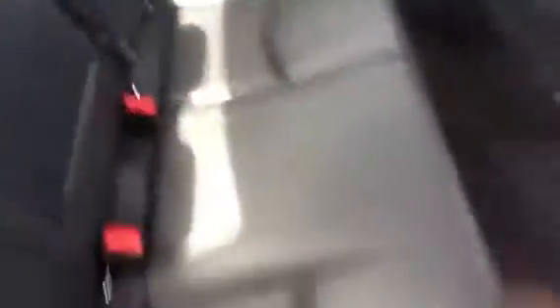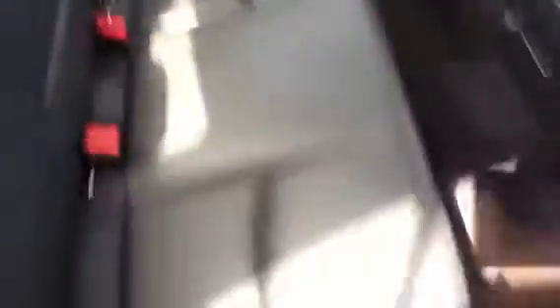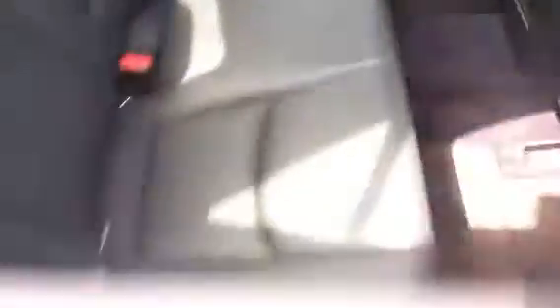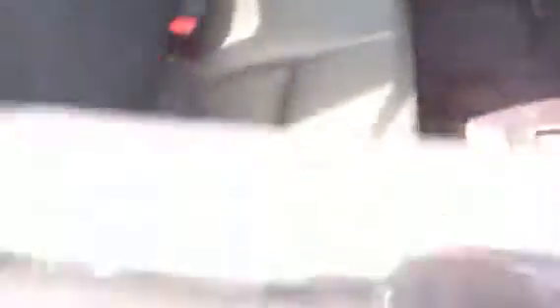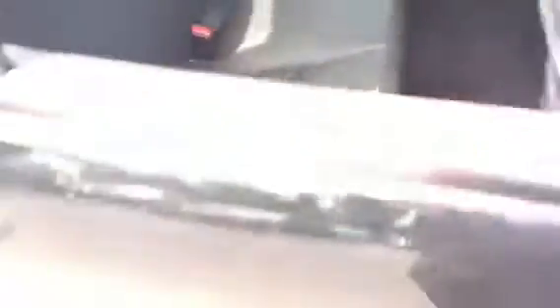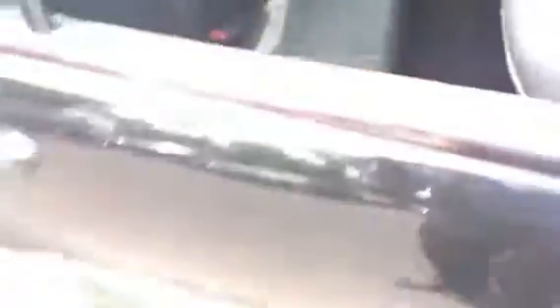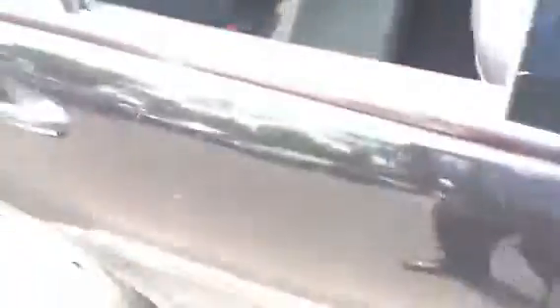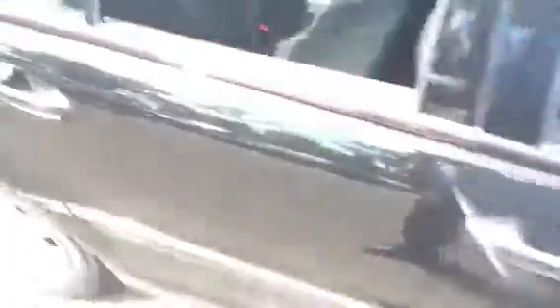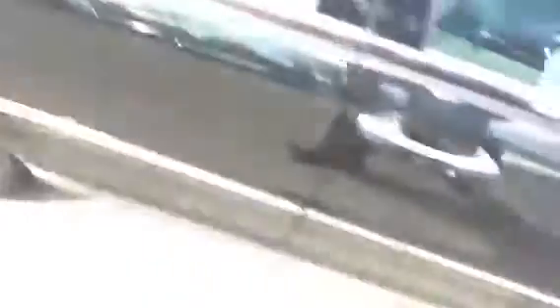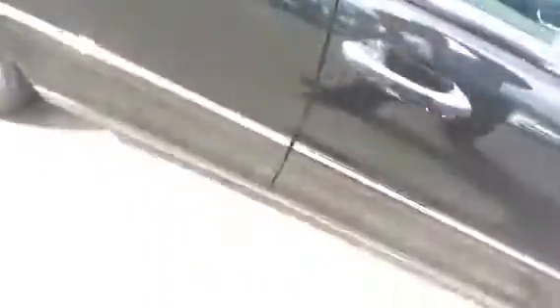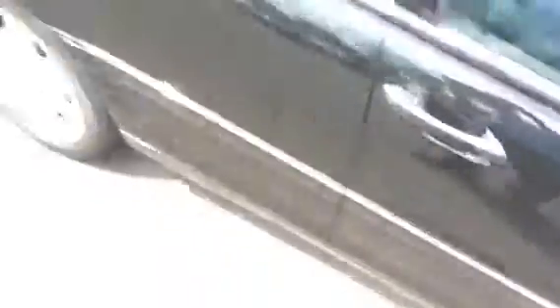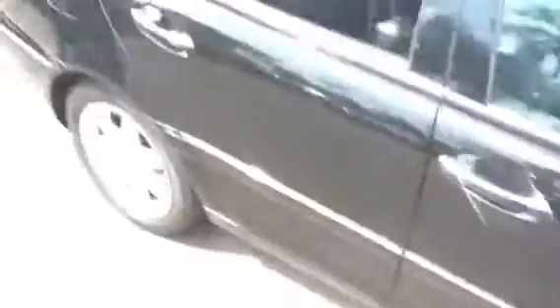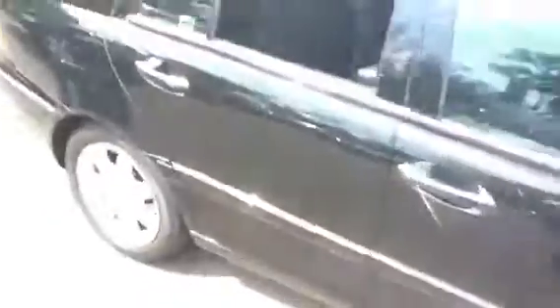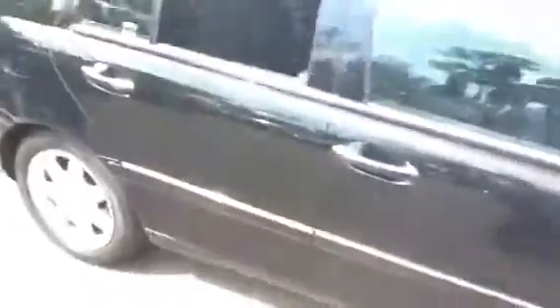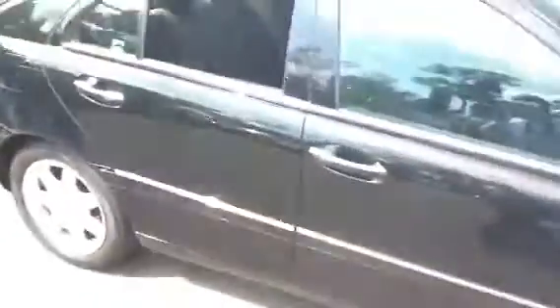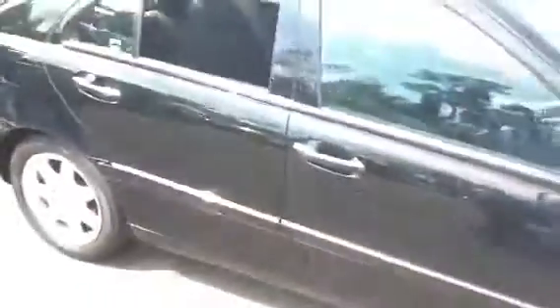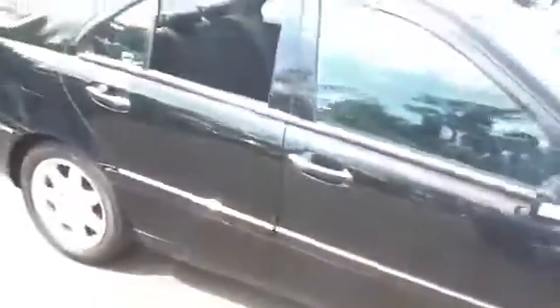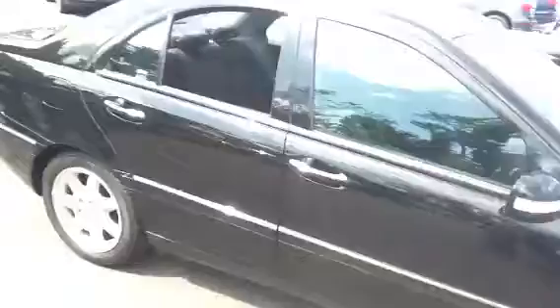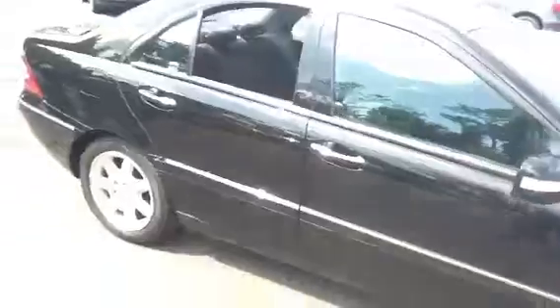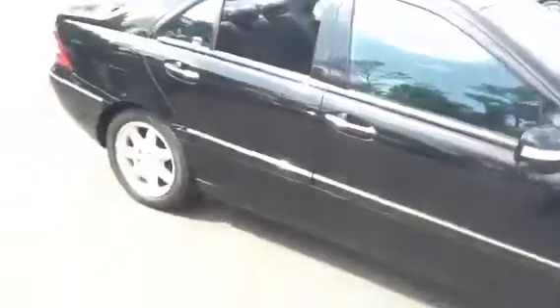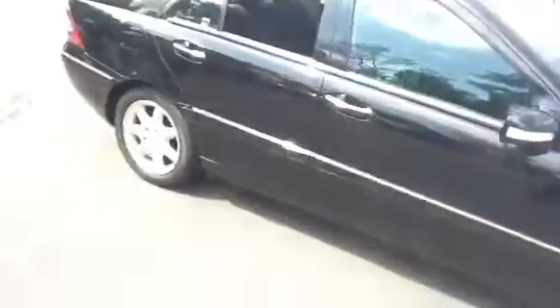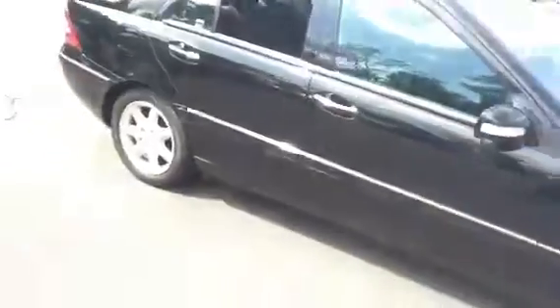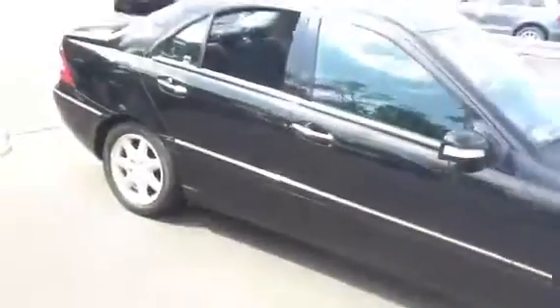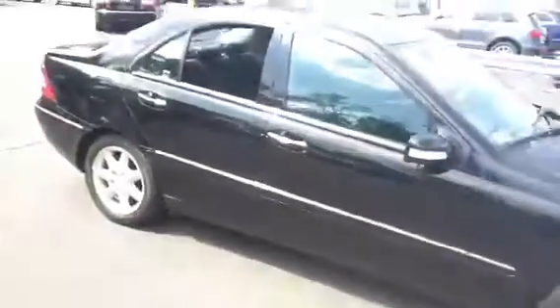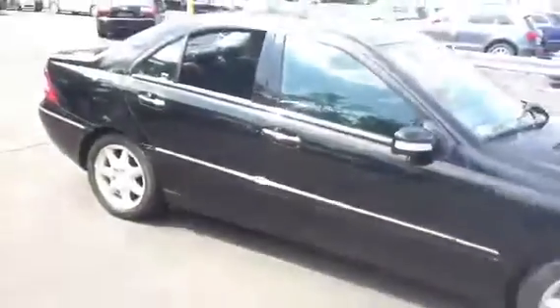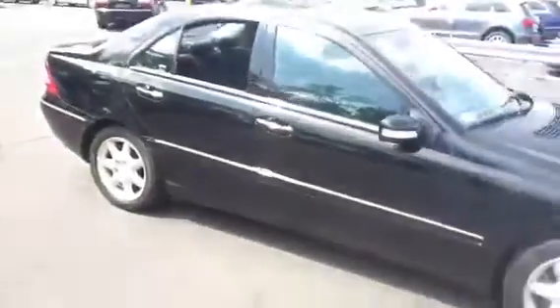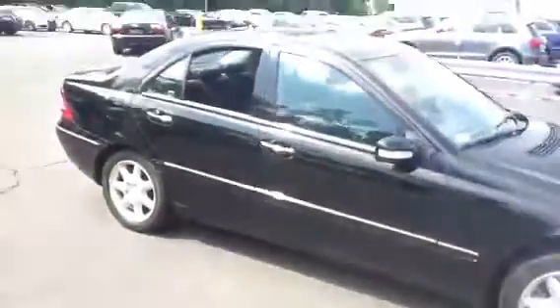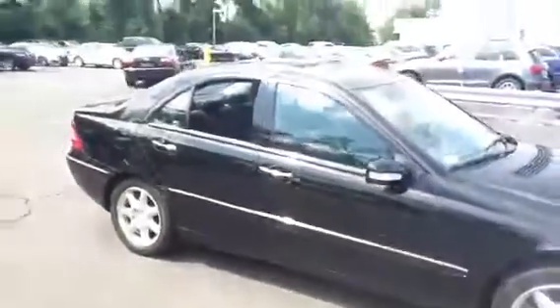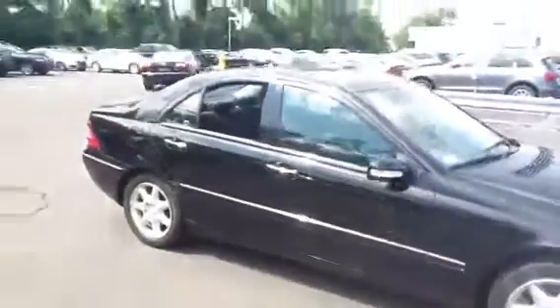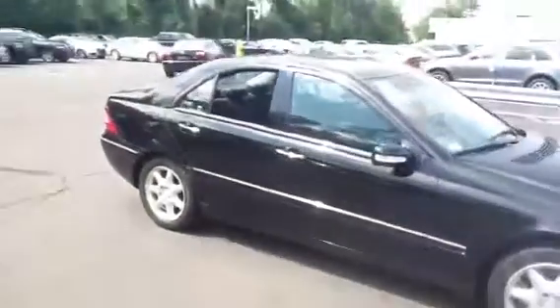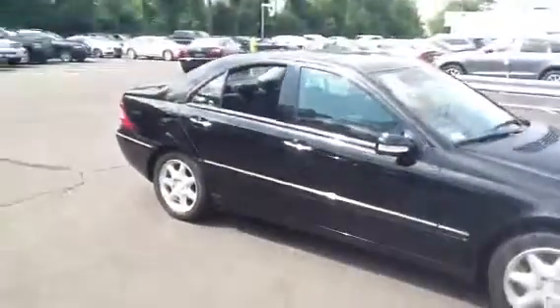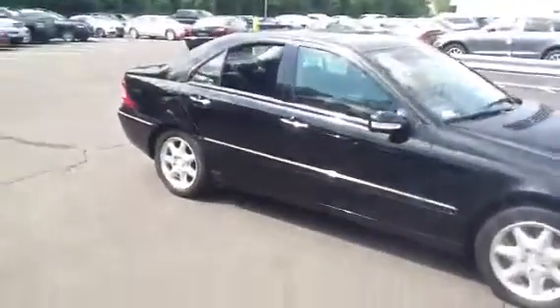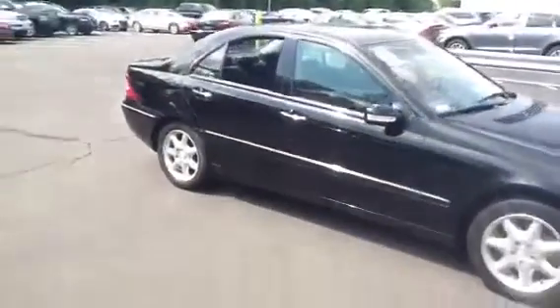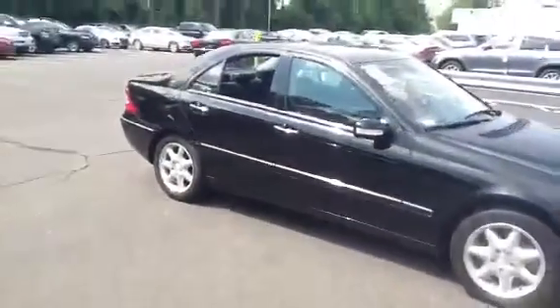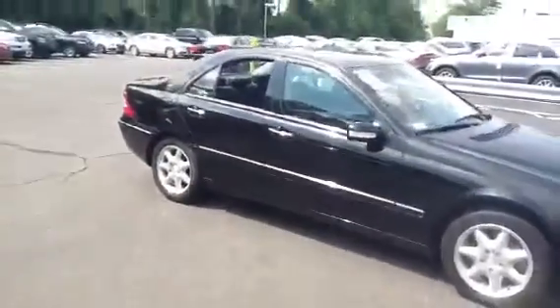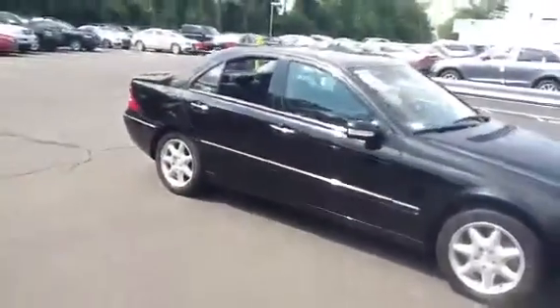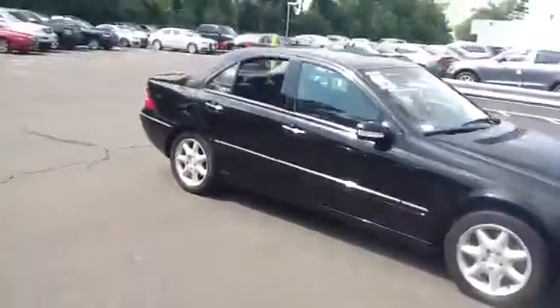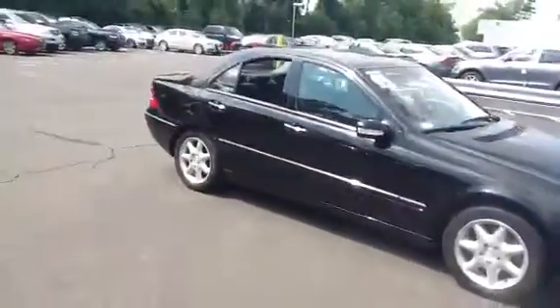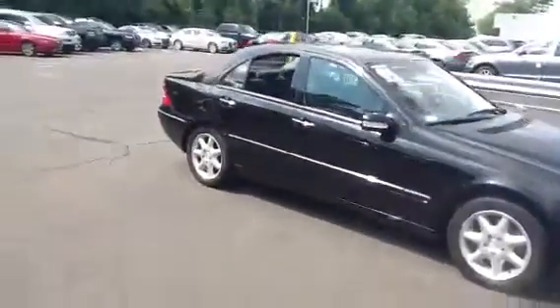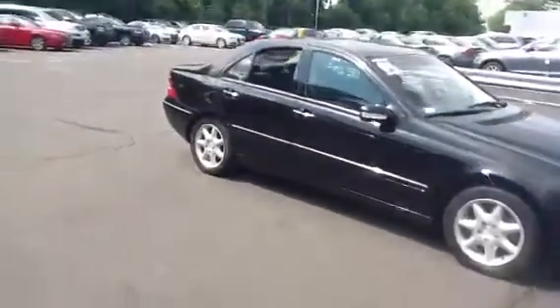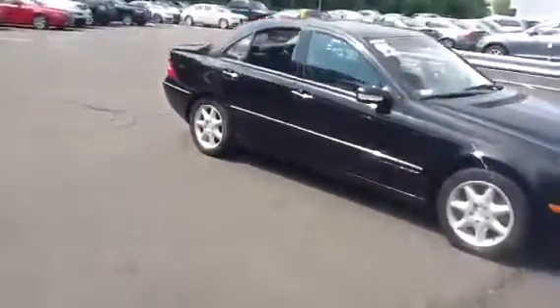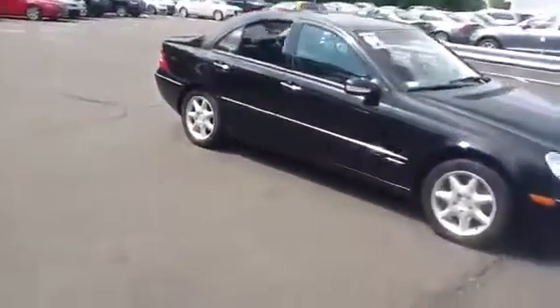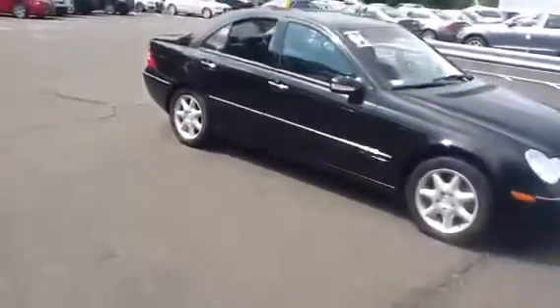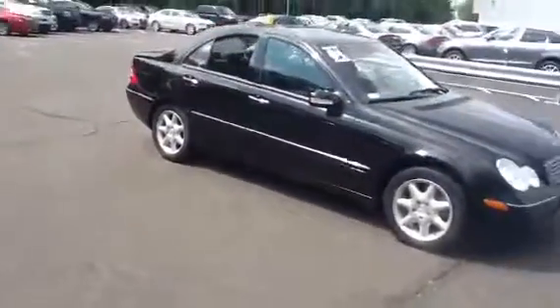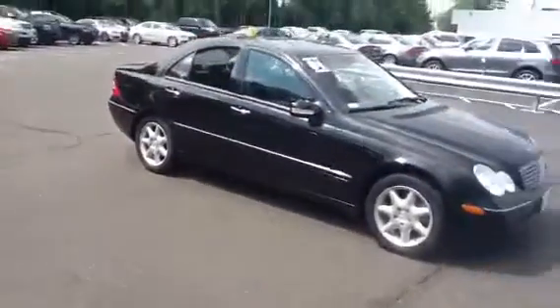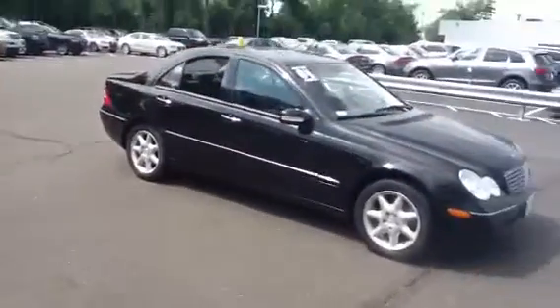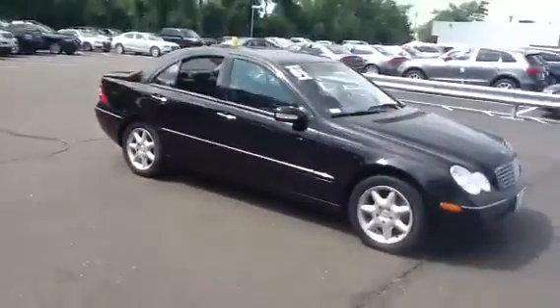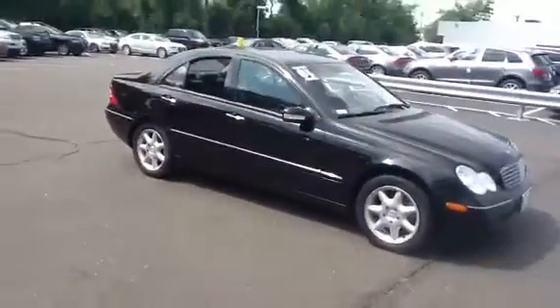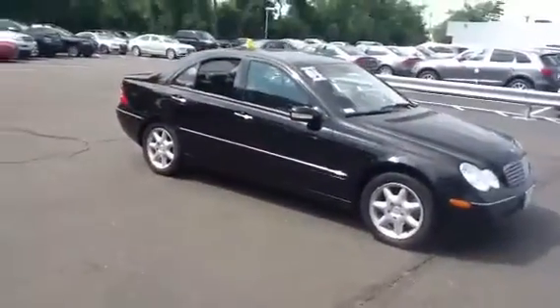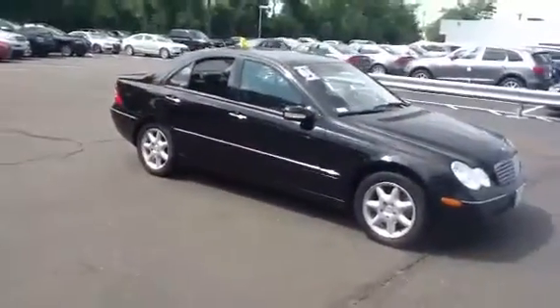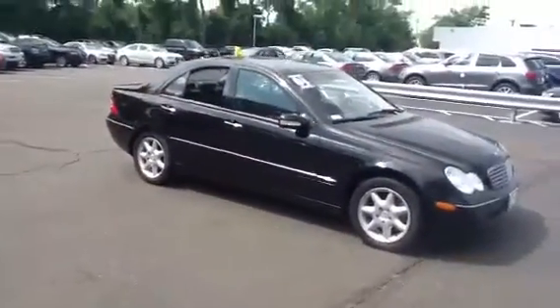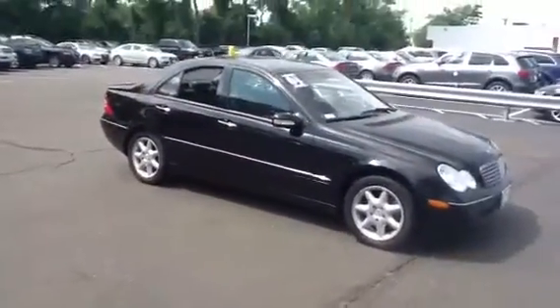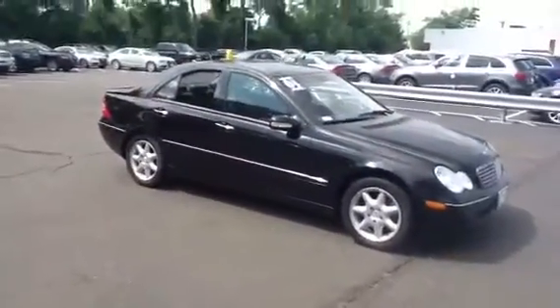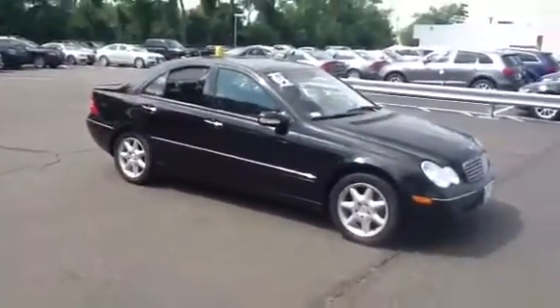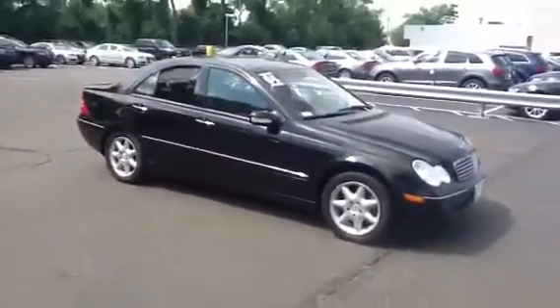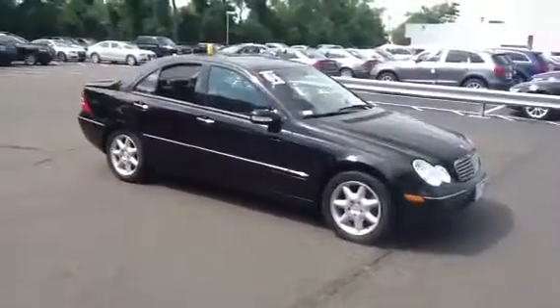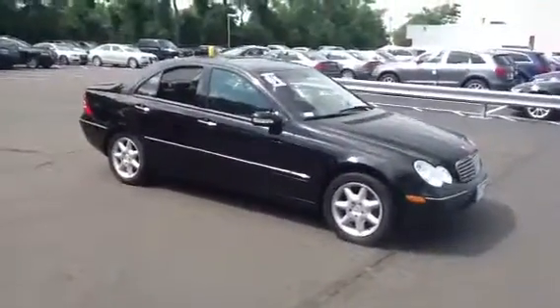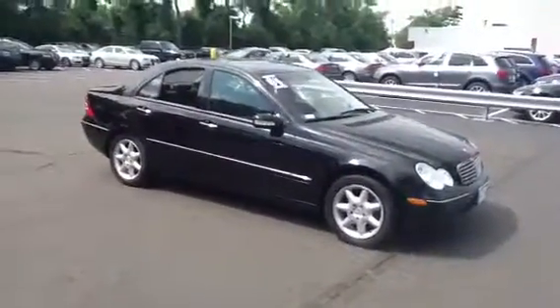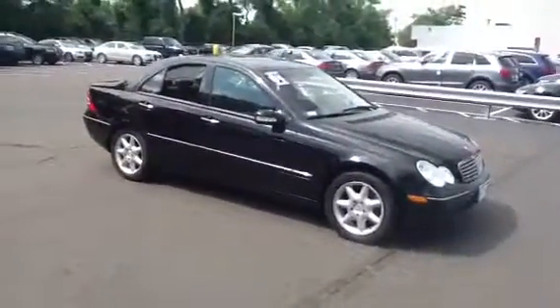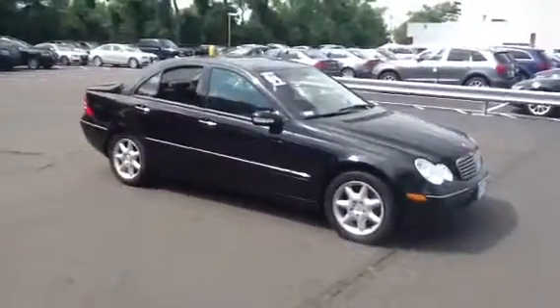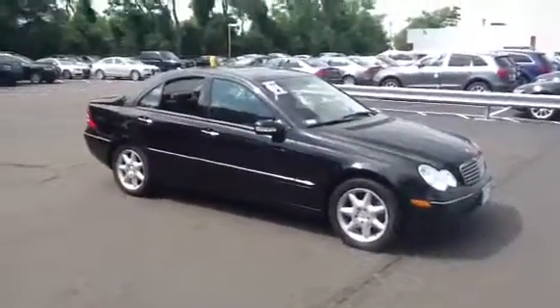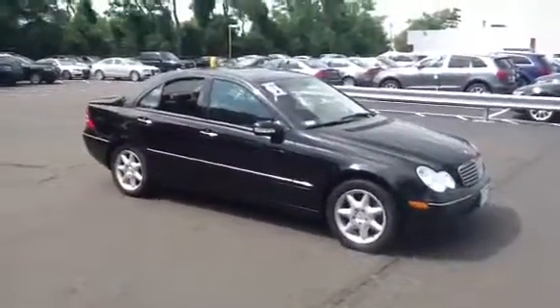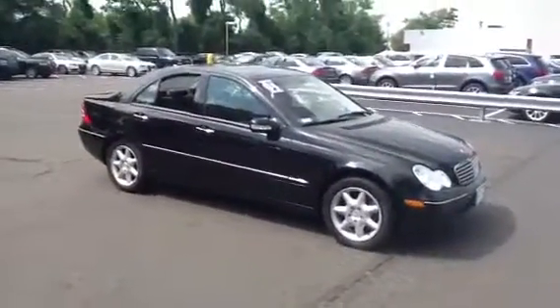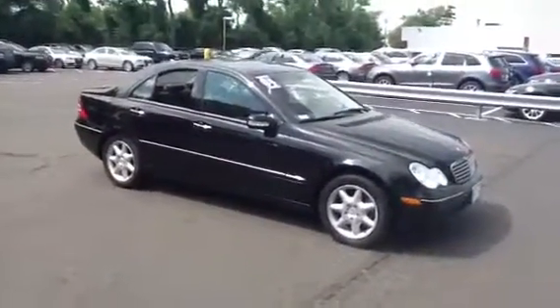Once again, this is Mitch, Mercedes-Benz of Fairfield. Give me a call, send me an email, and we'll set up a time to get together.